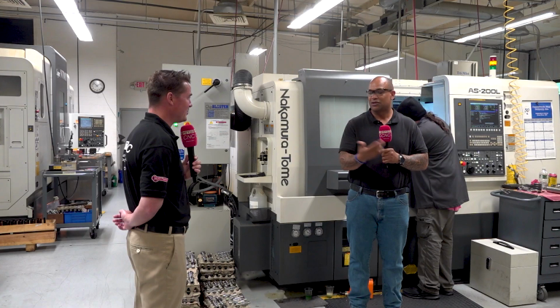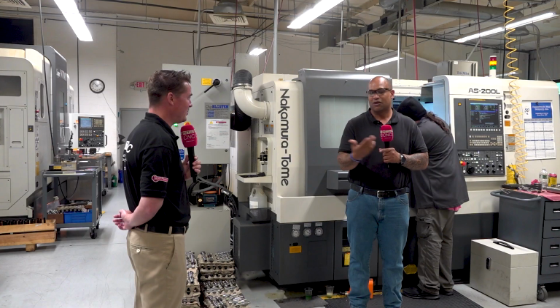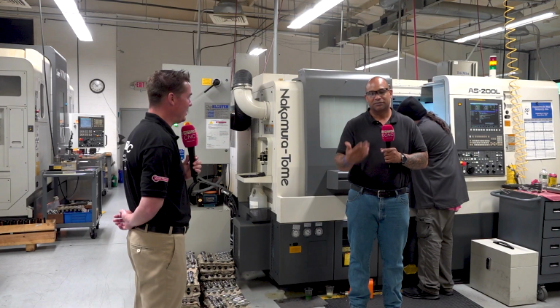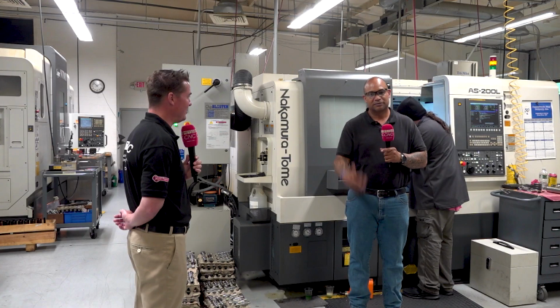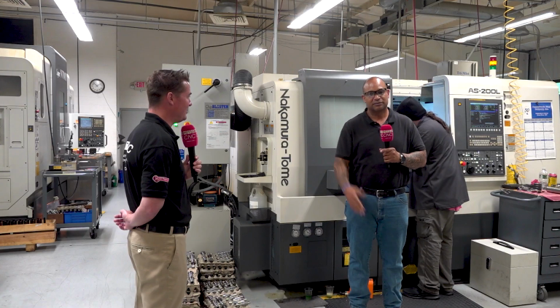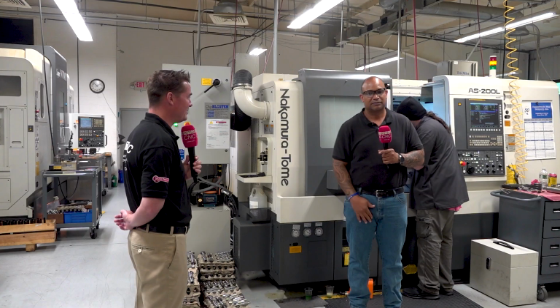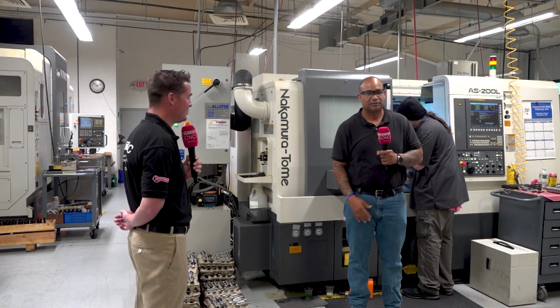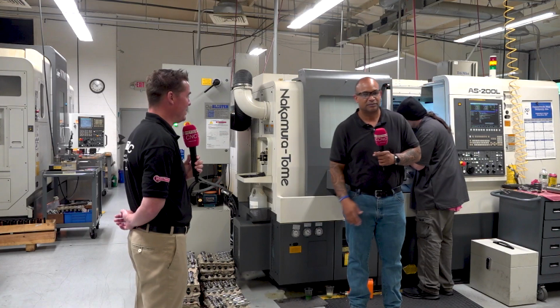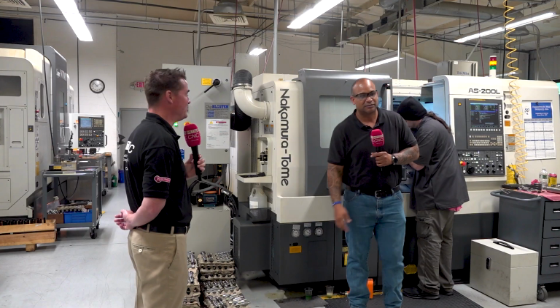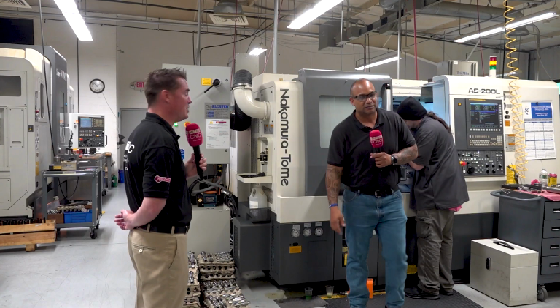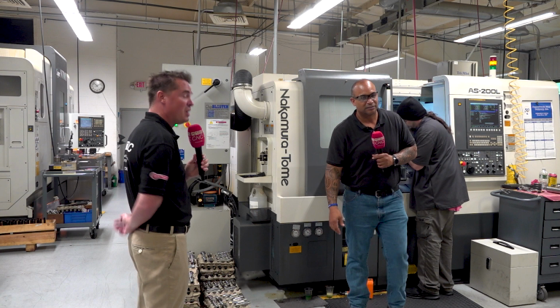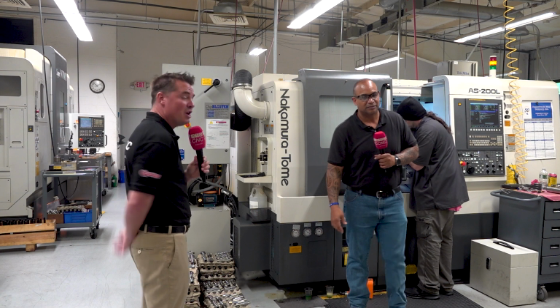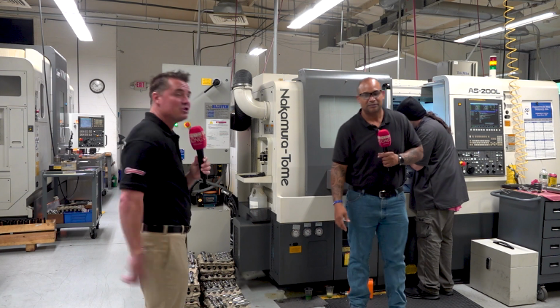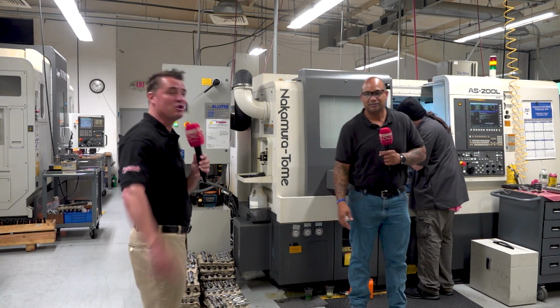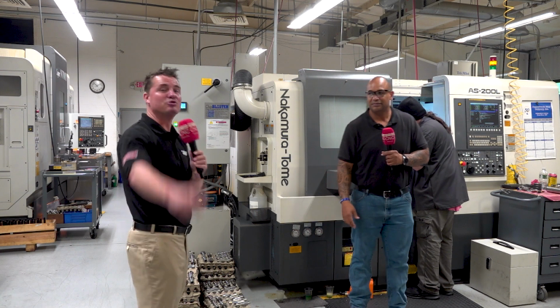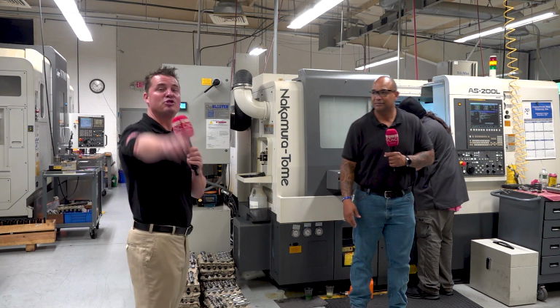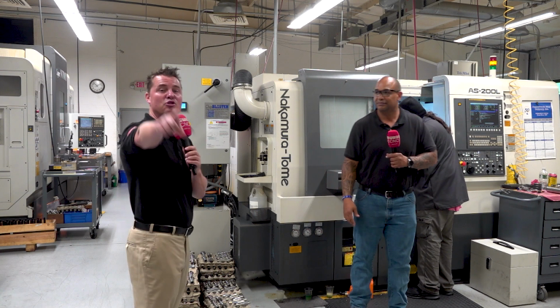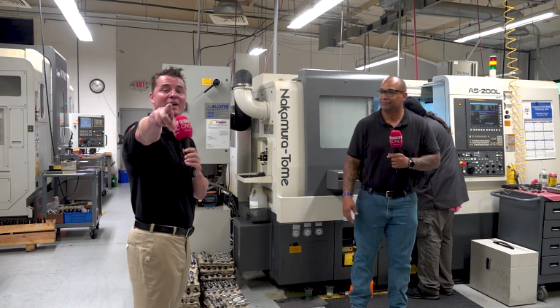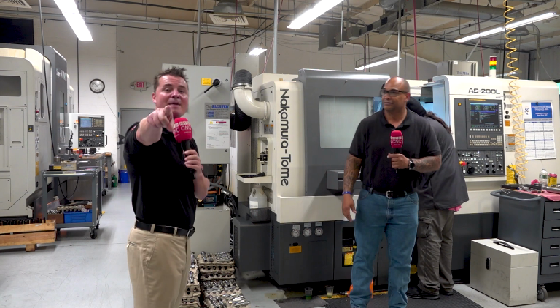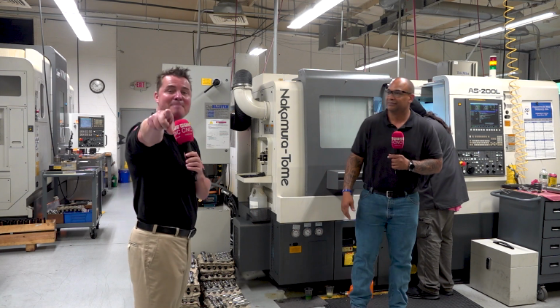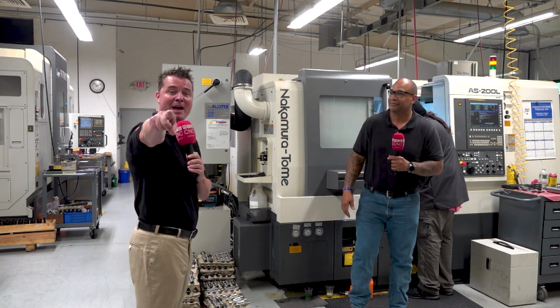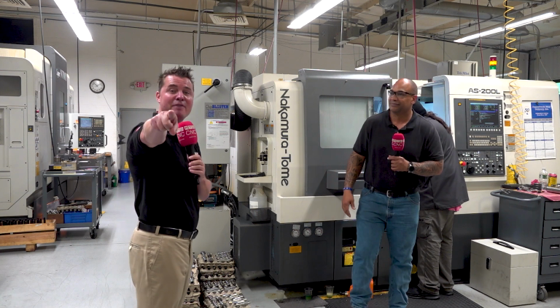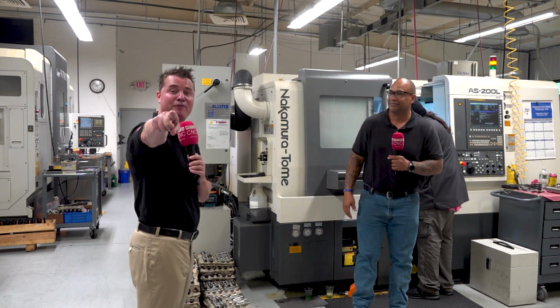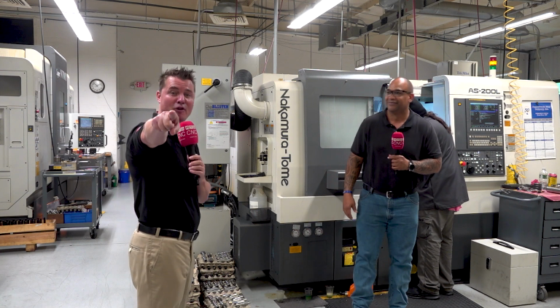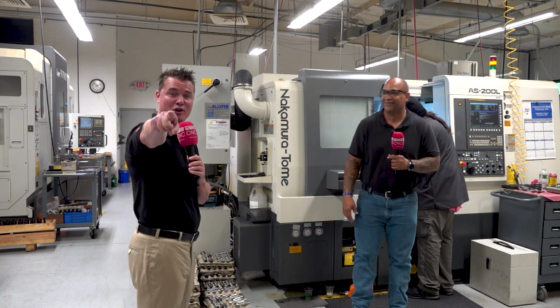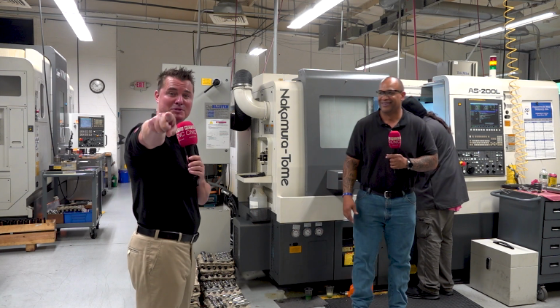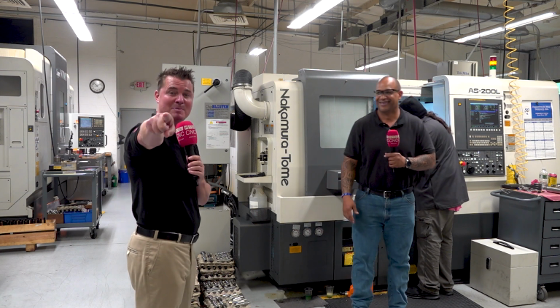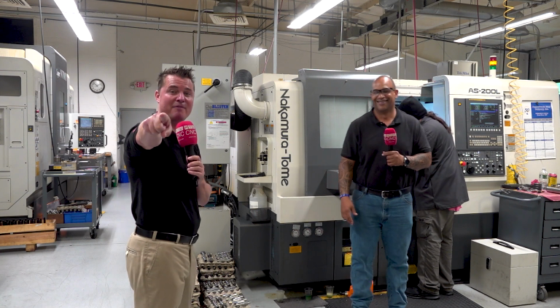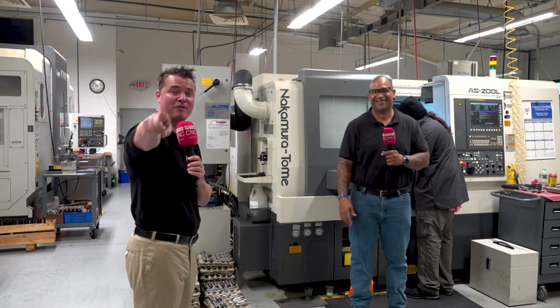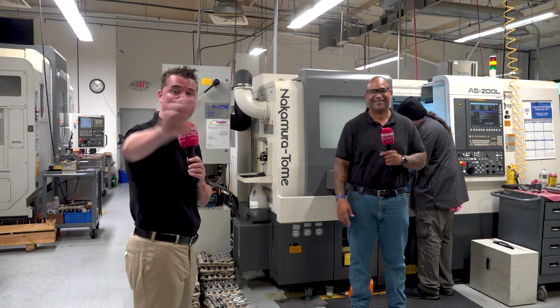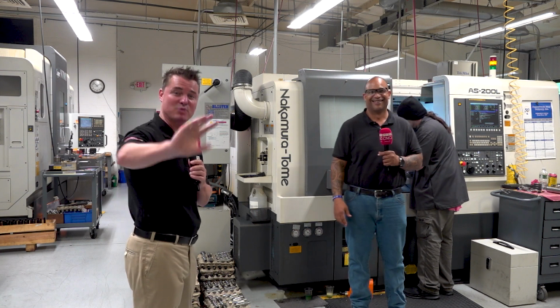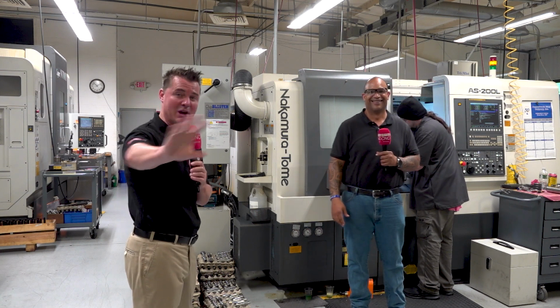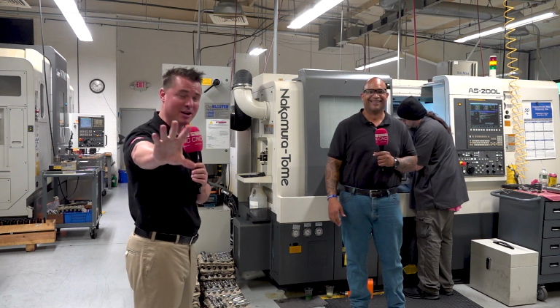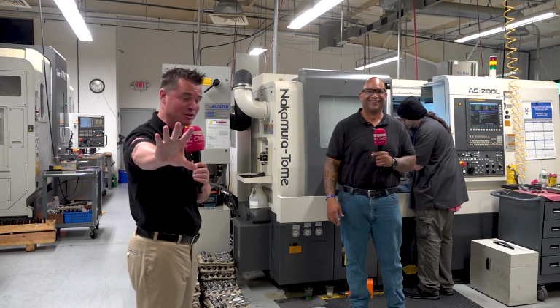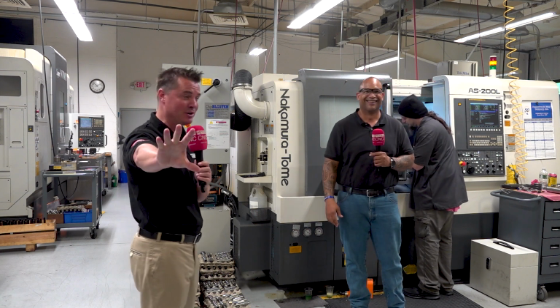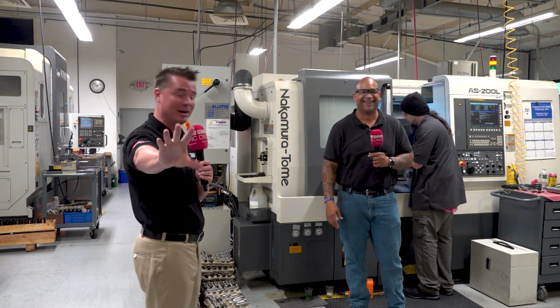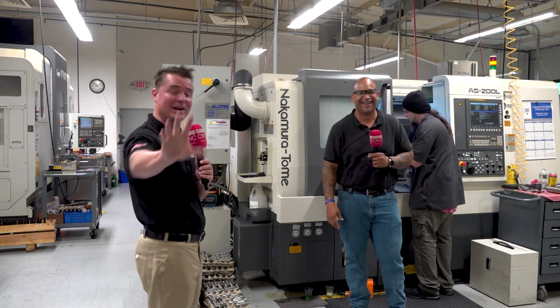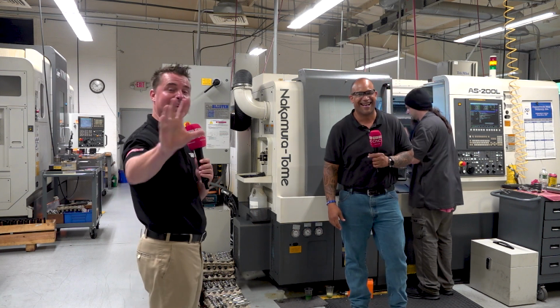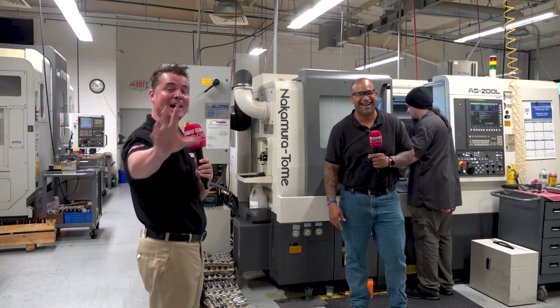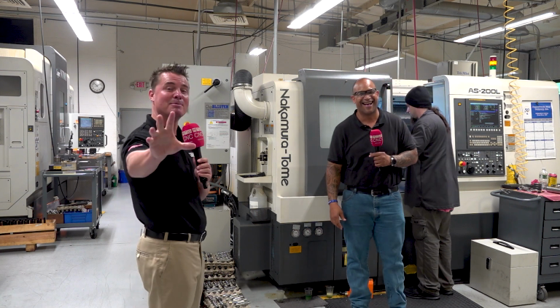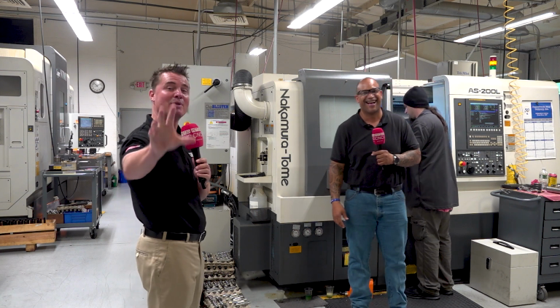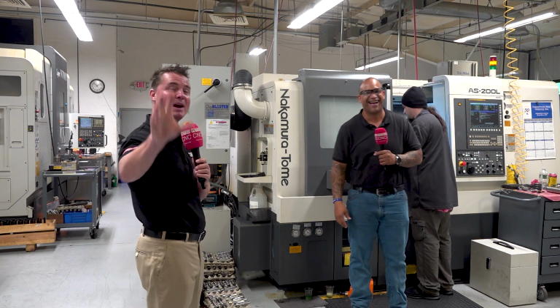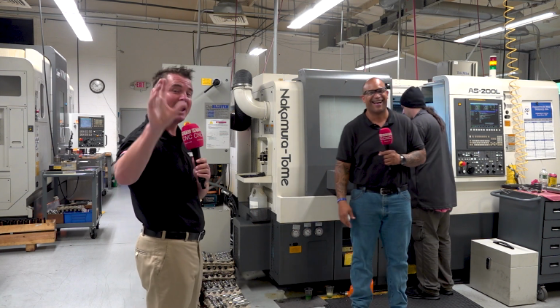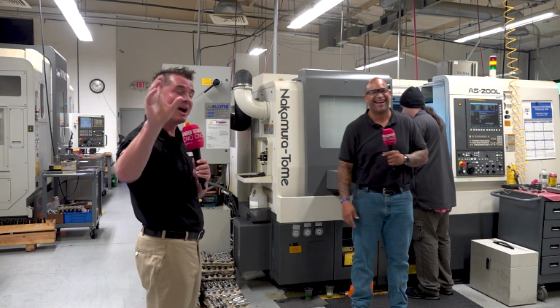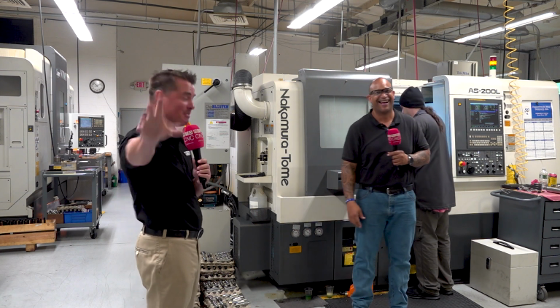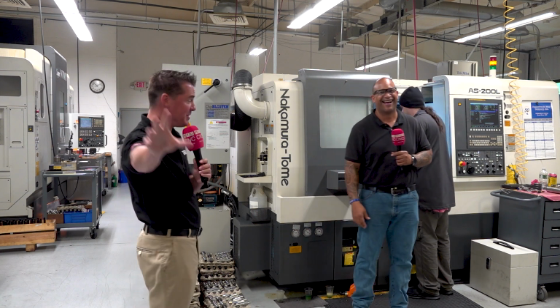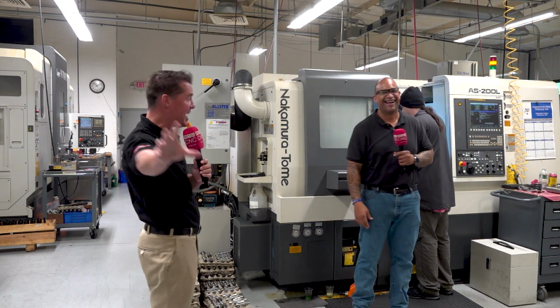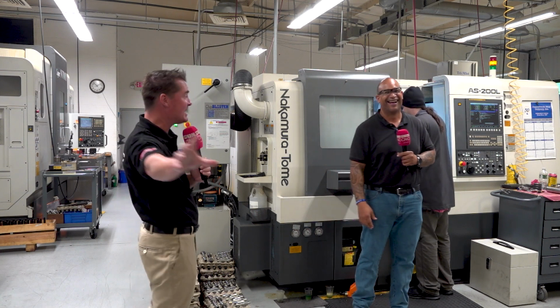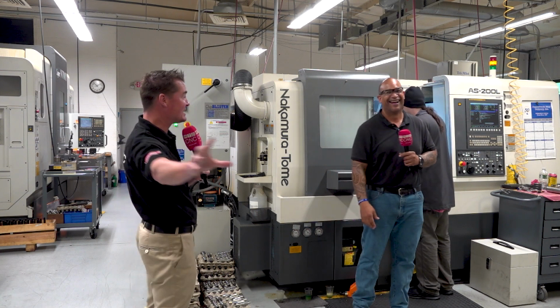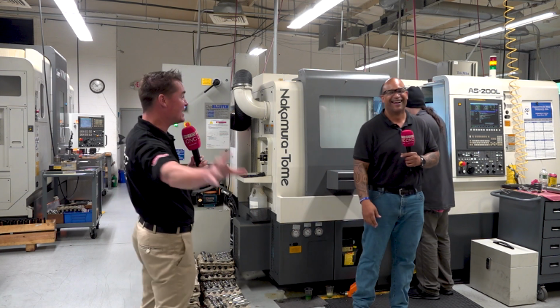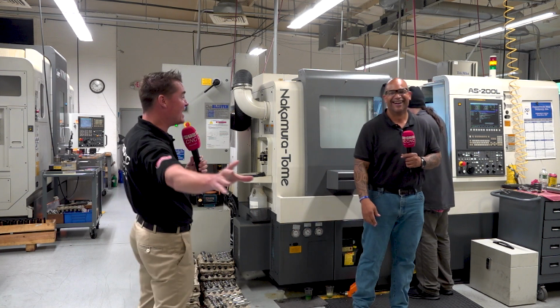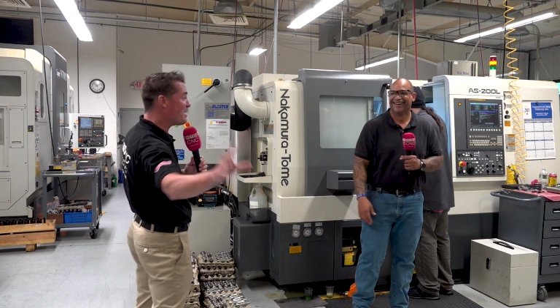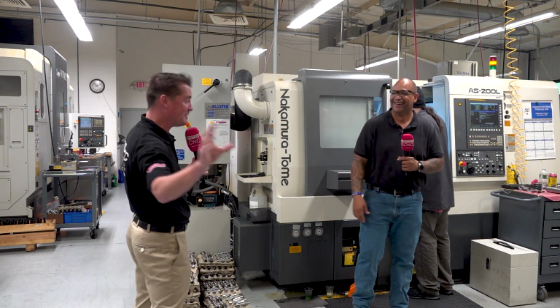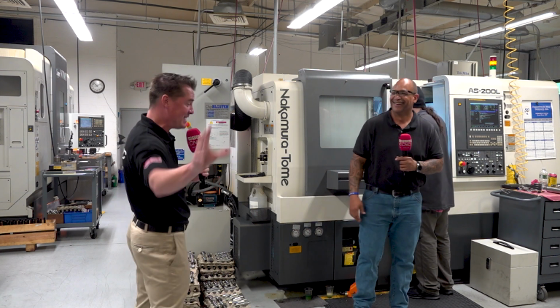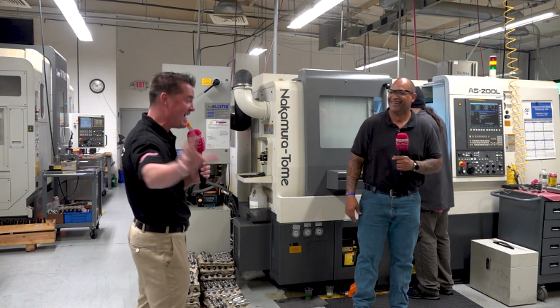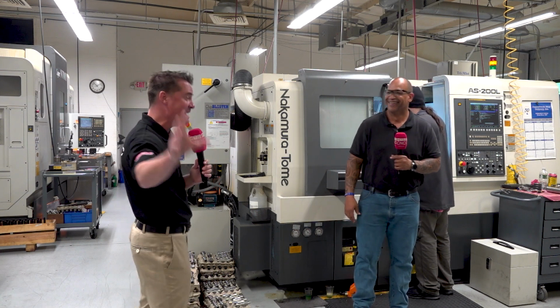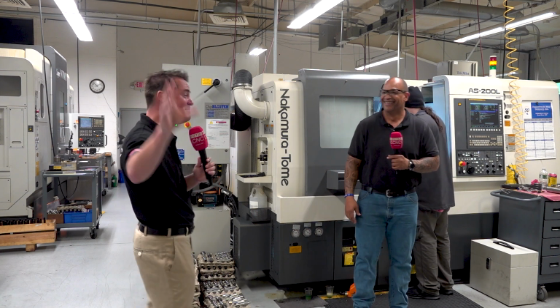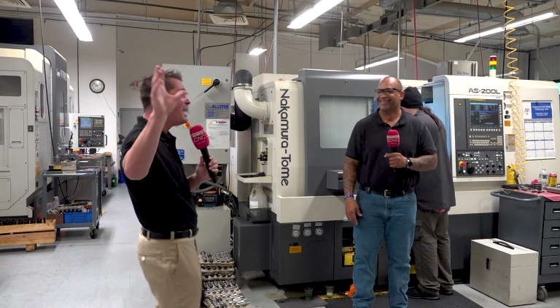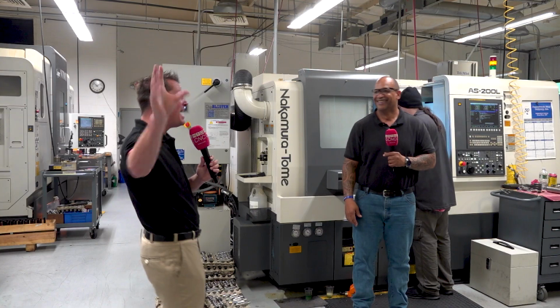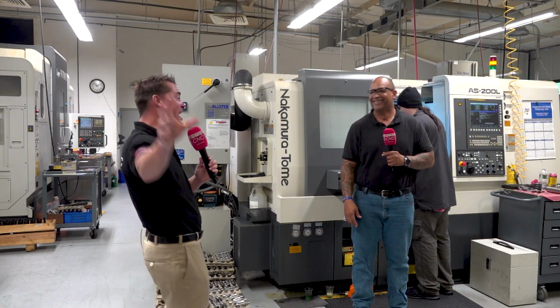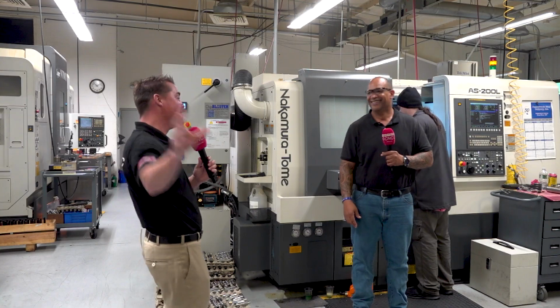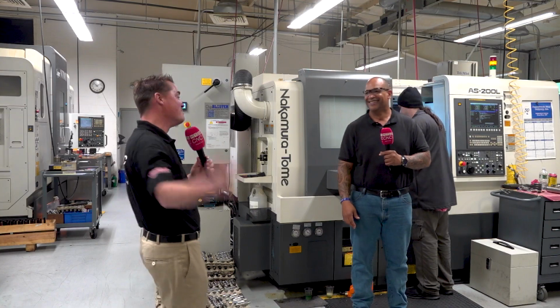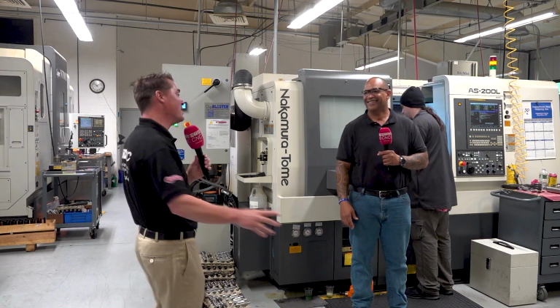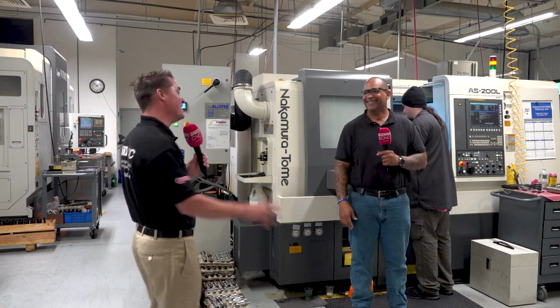Wow. Do that math for us, my friends — we're not doing it on camera right now, but that is a lot of time and money.